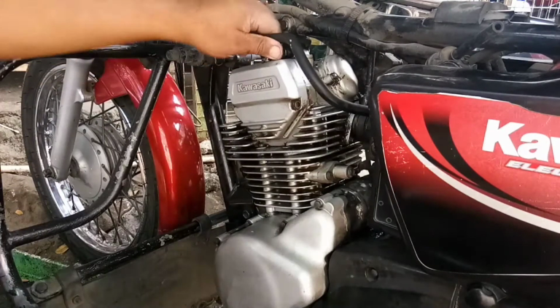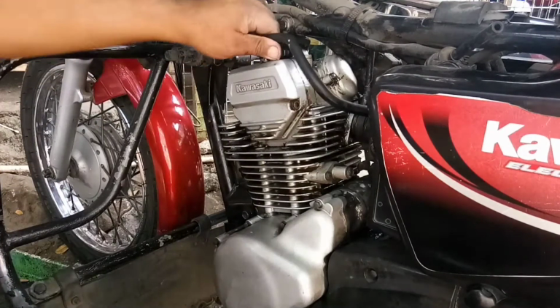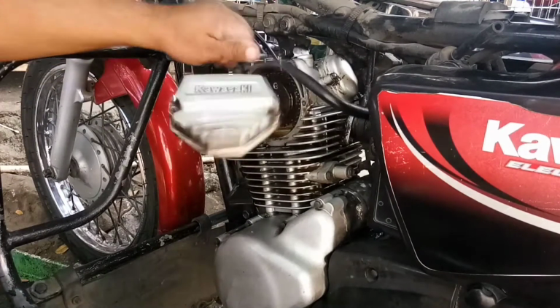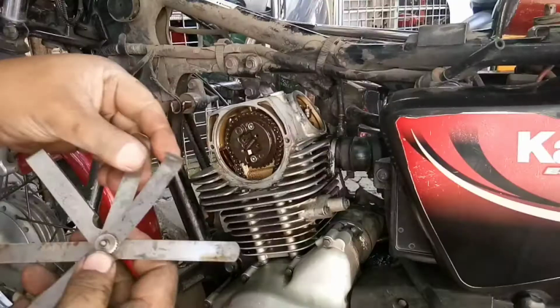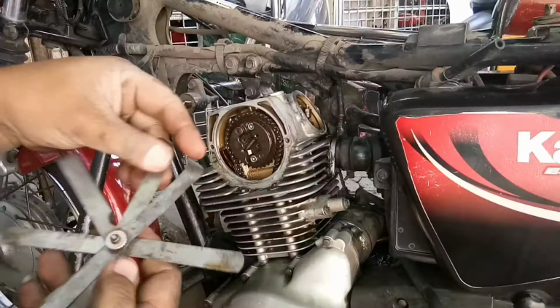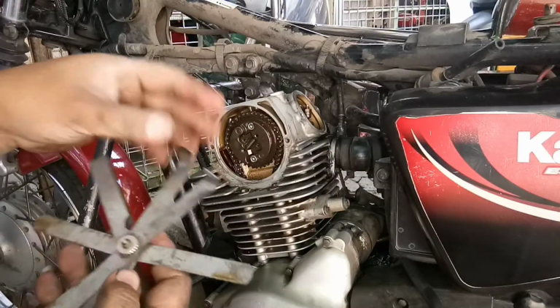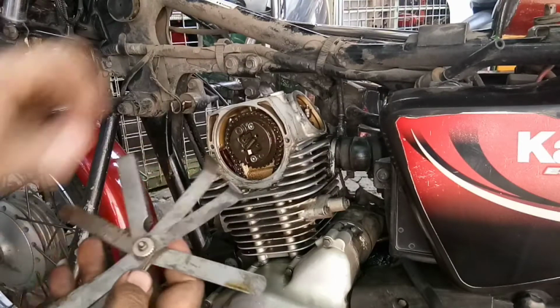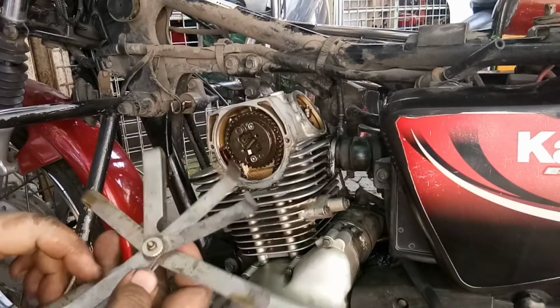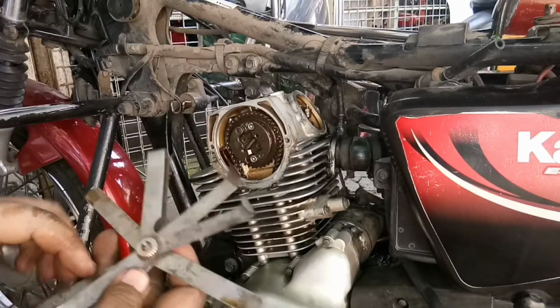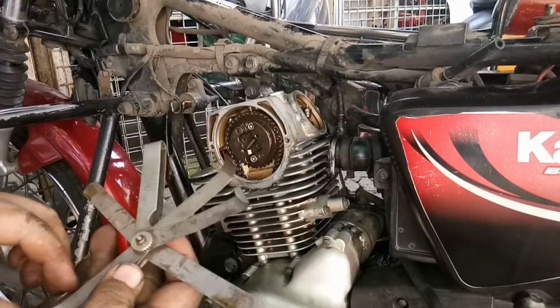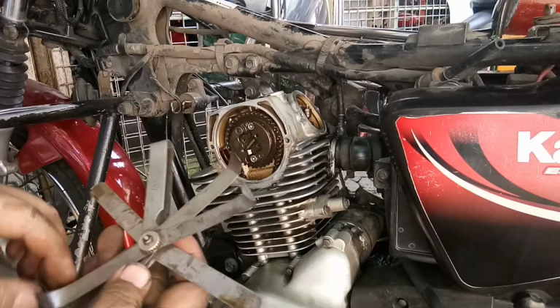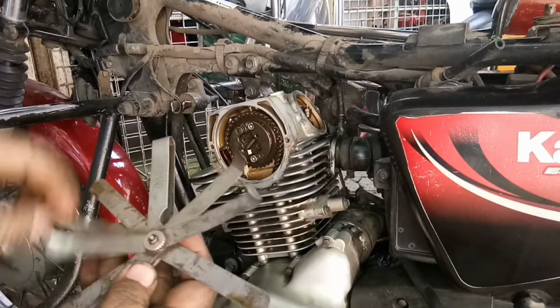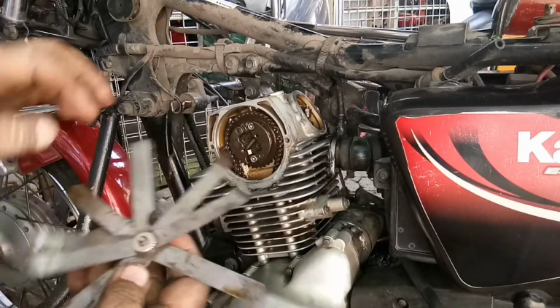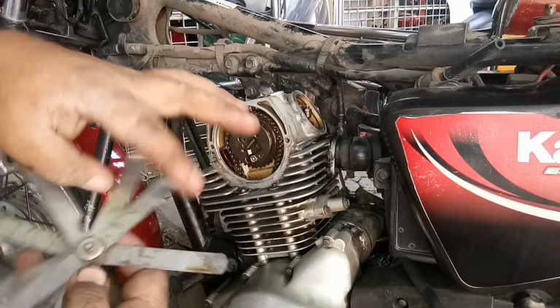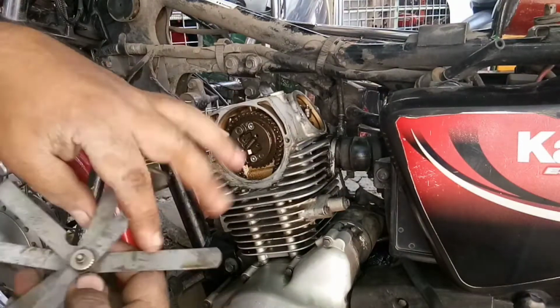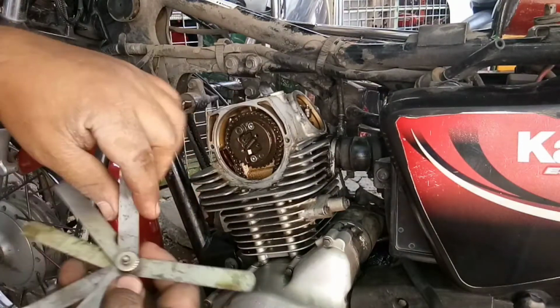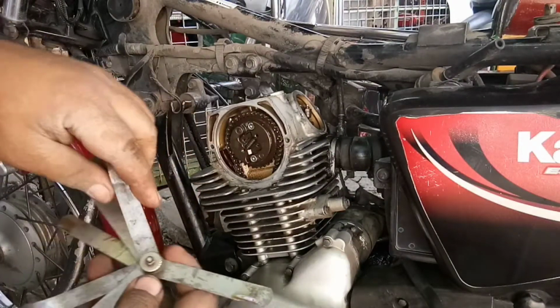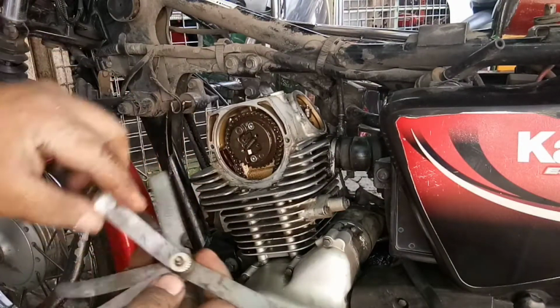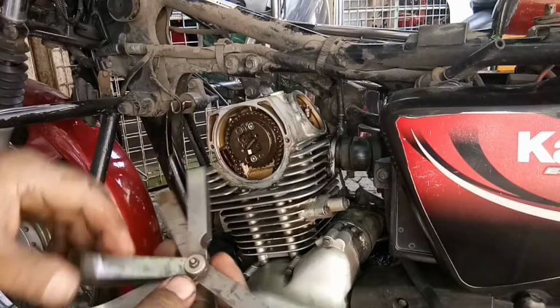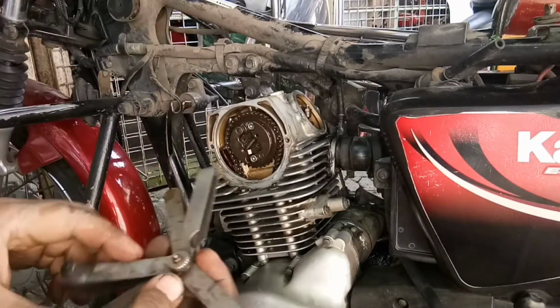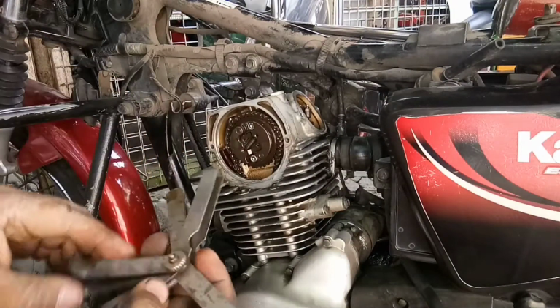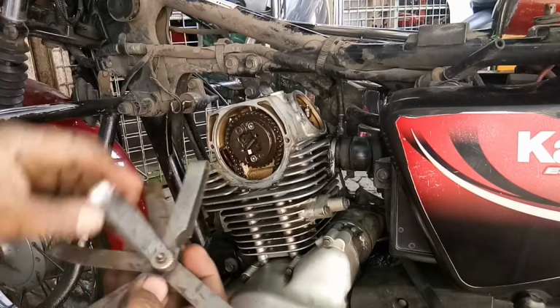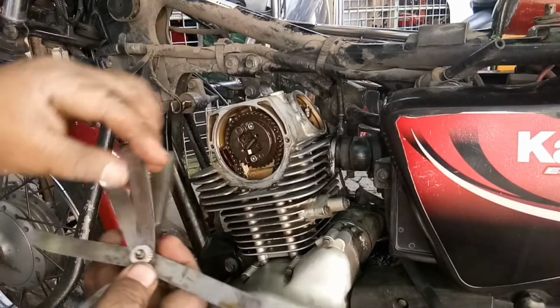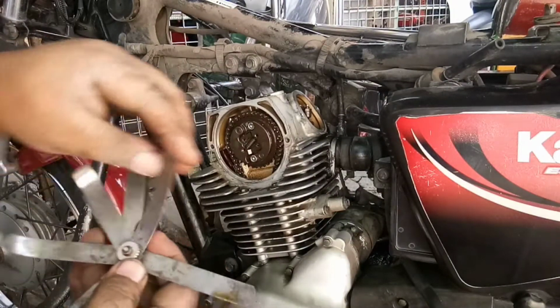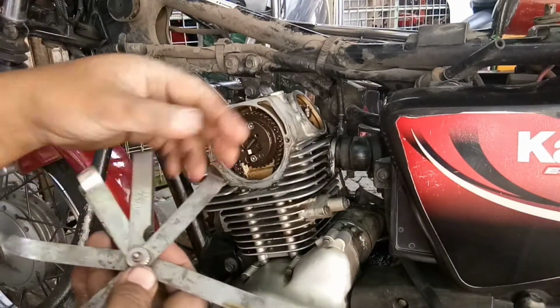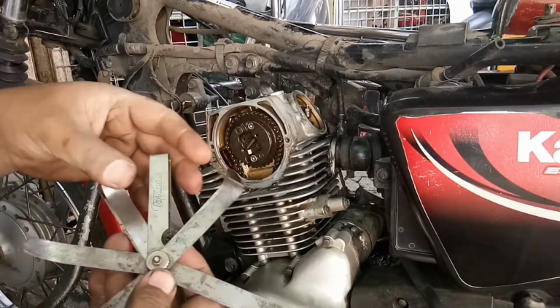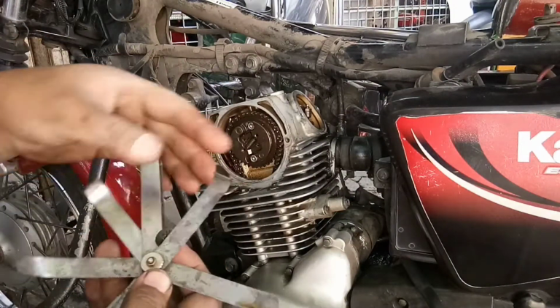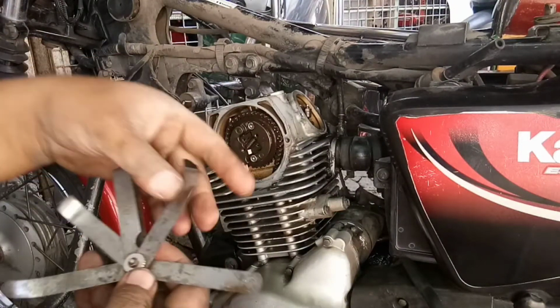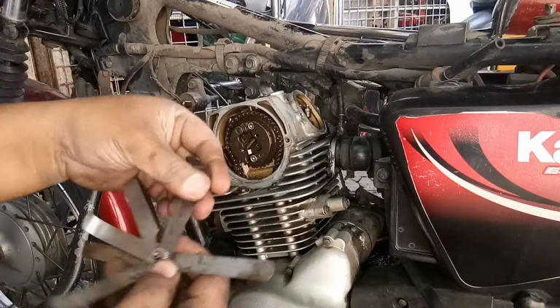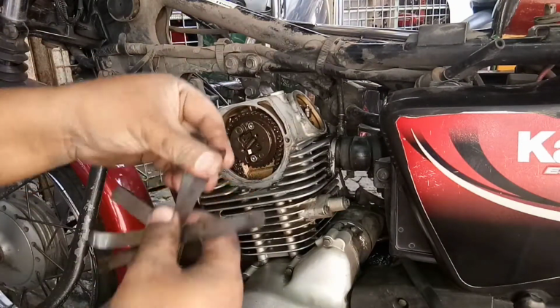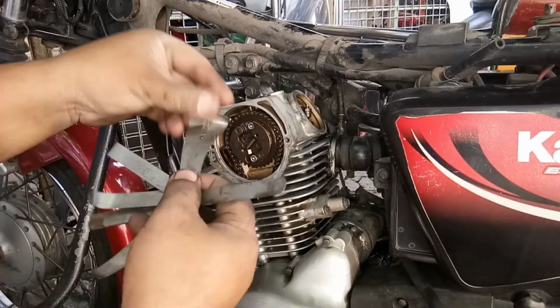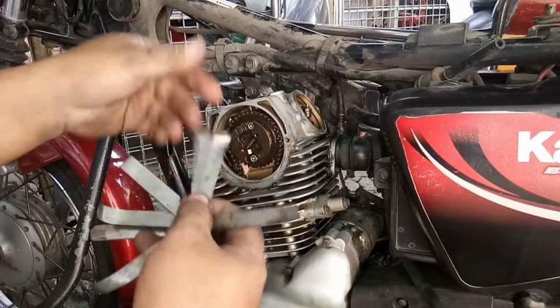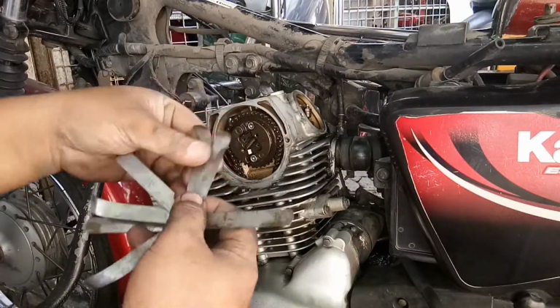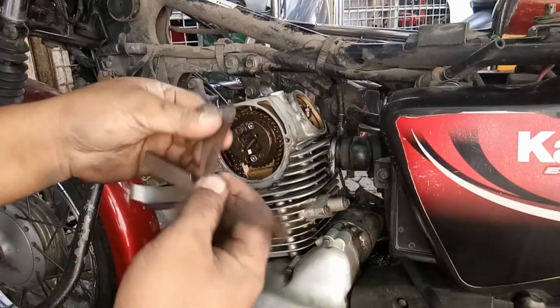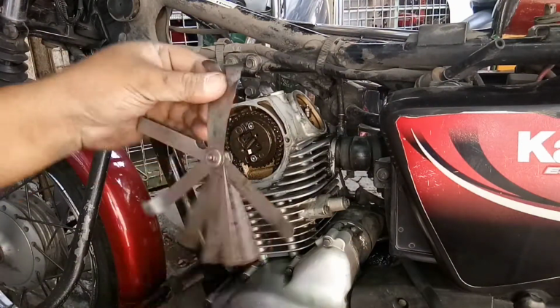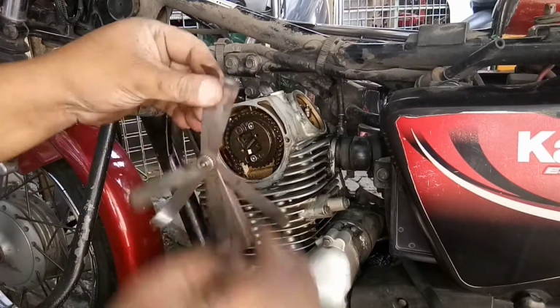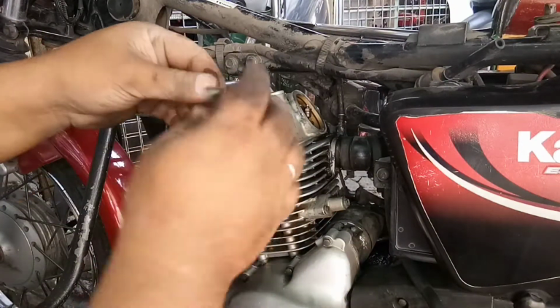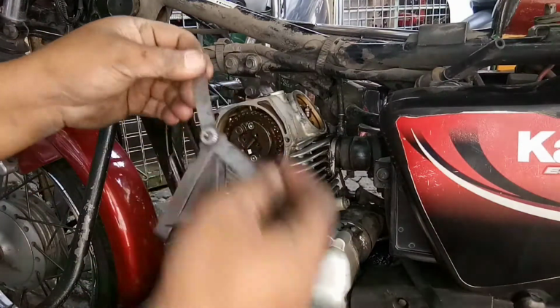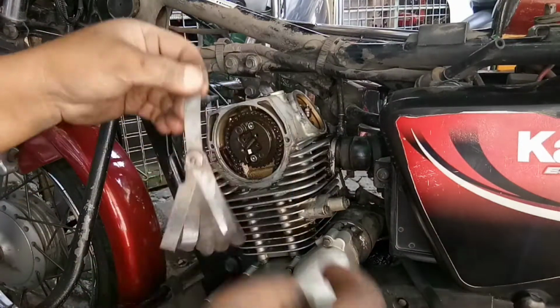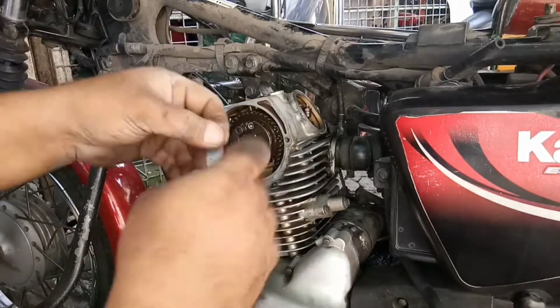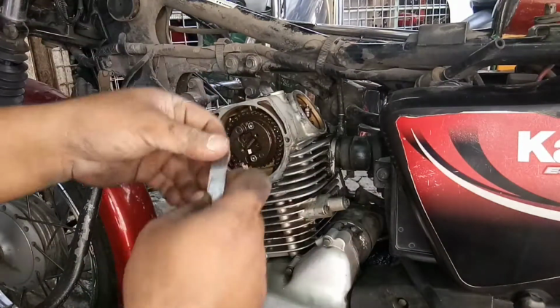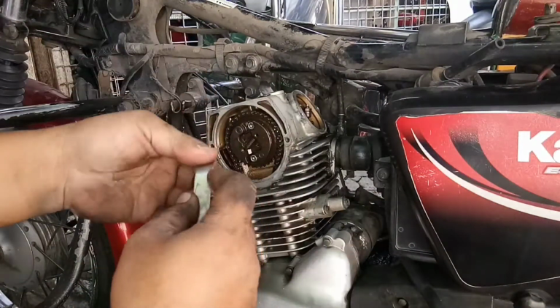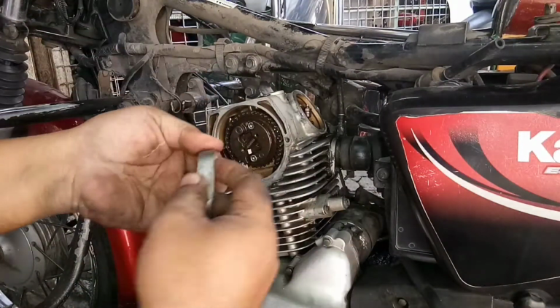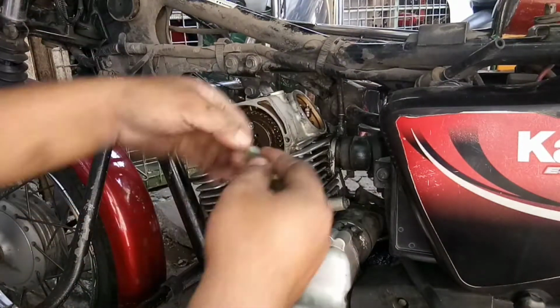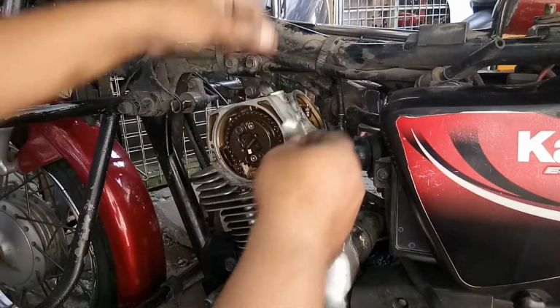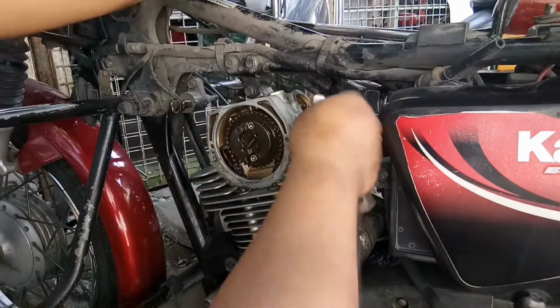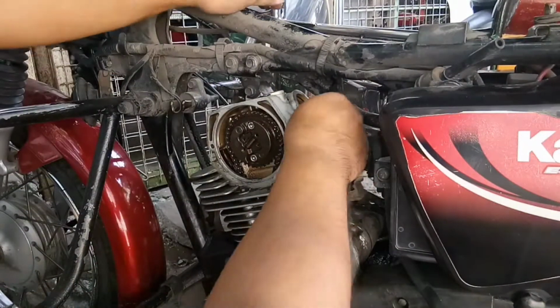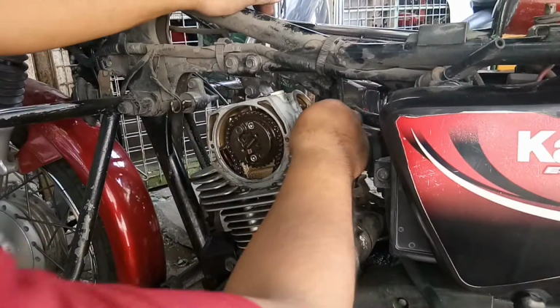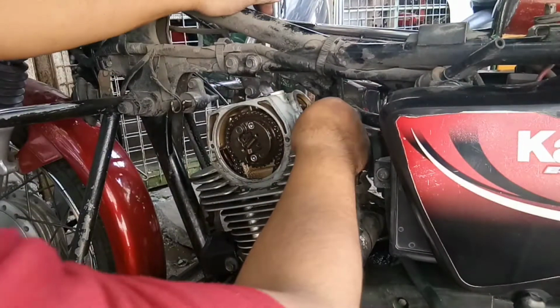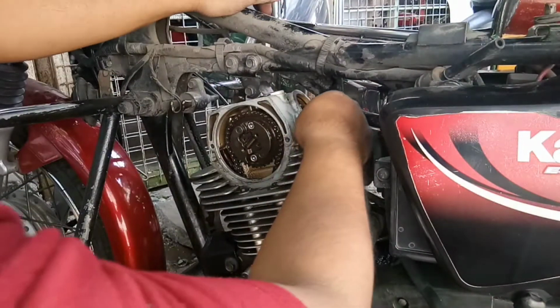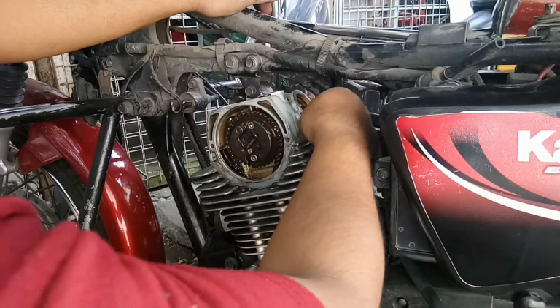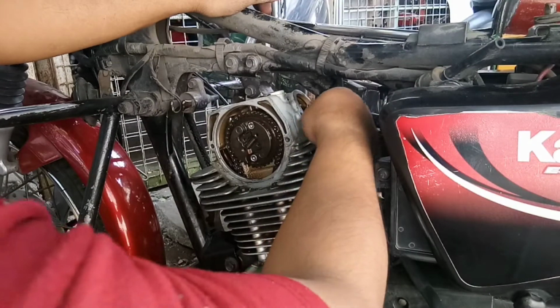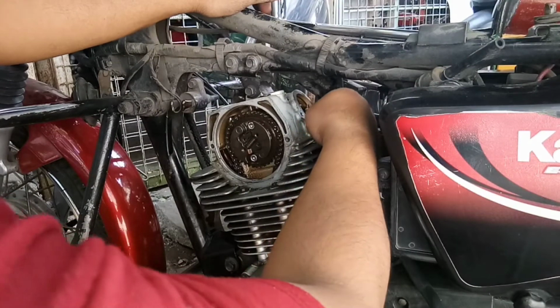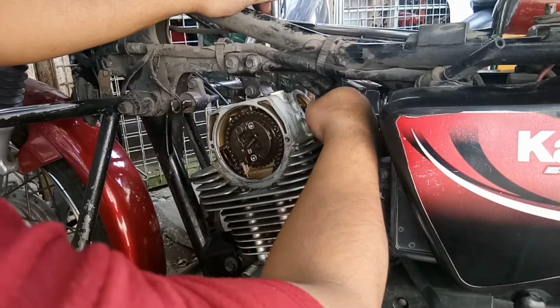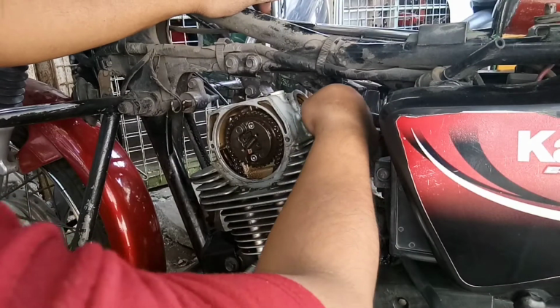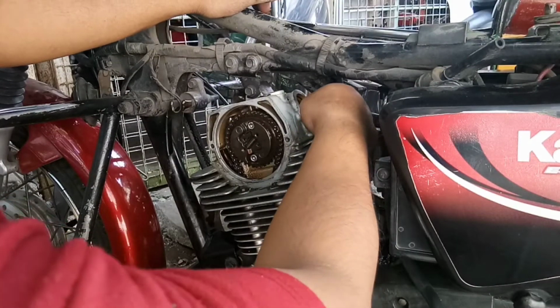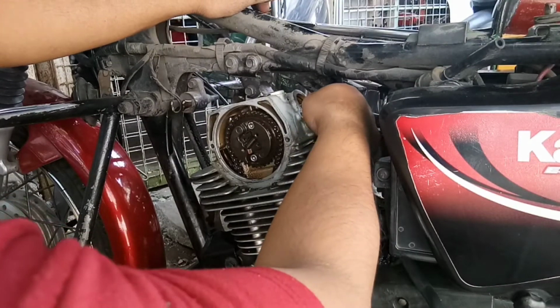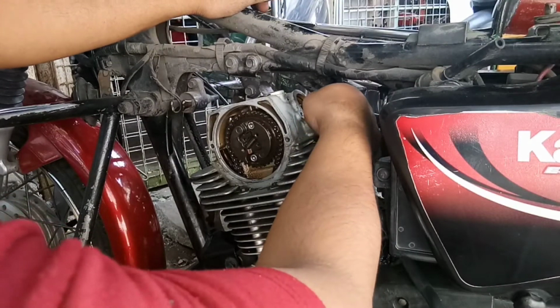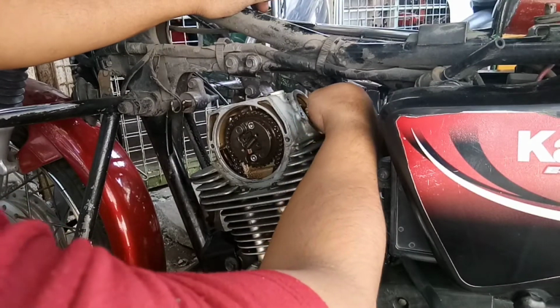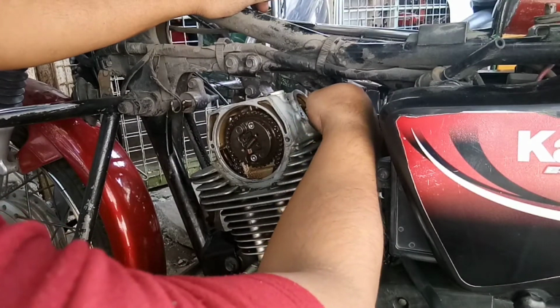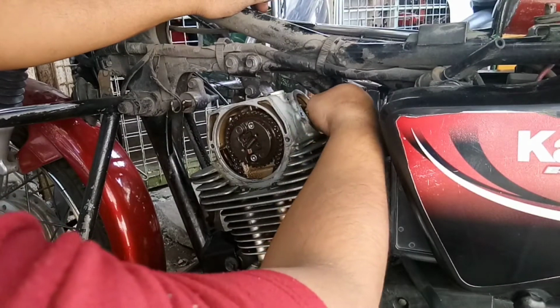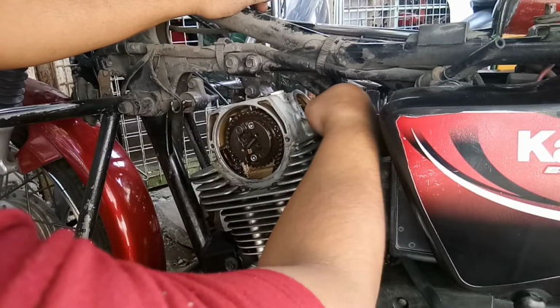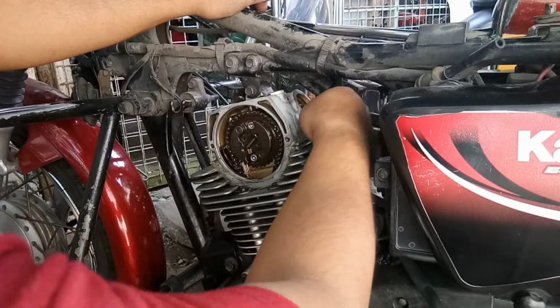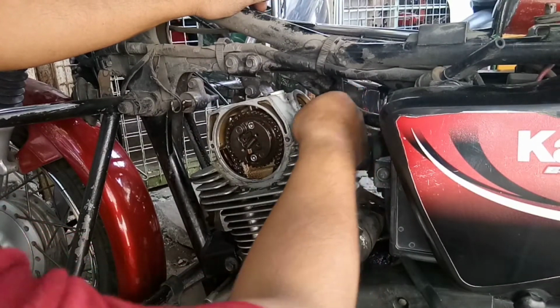Aalamin ko muna kung ano yung sukat ng barbula bago ko siya baguhin. Susukatin ko muna siya.